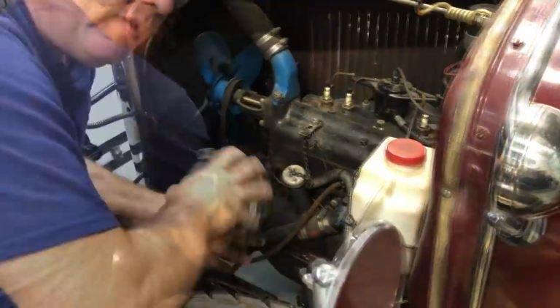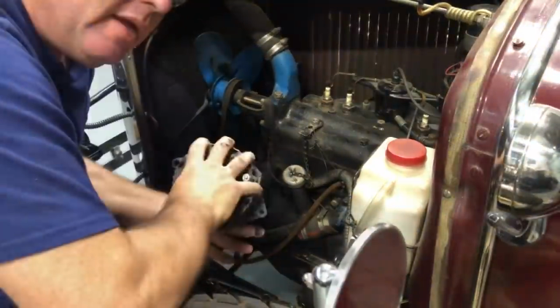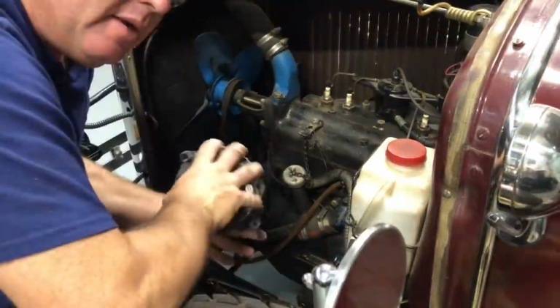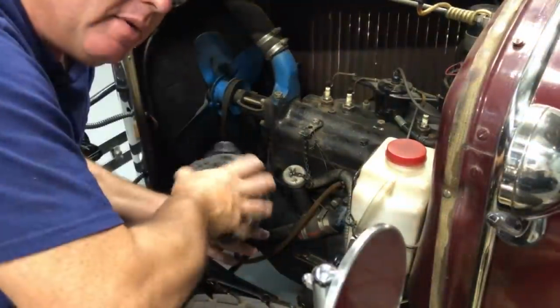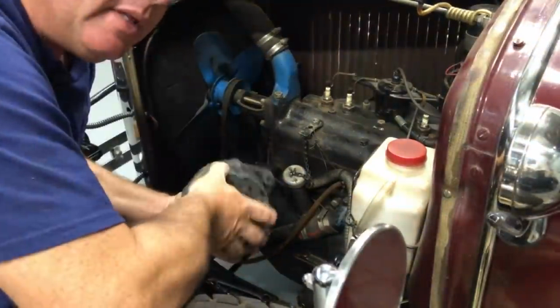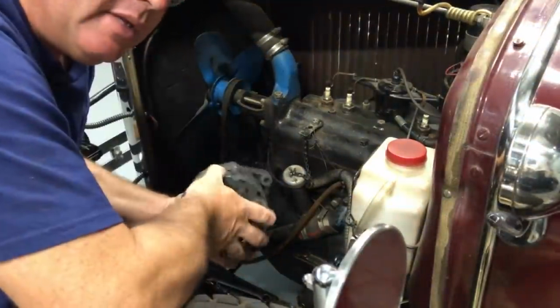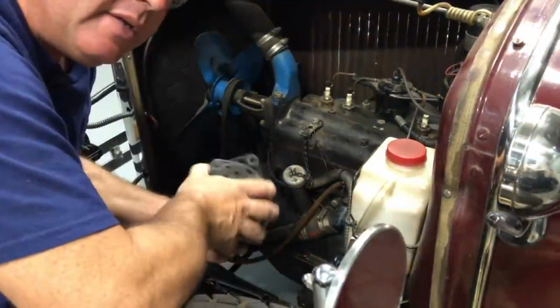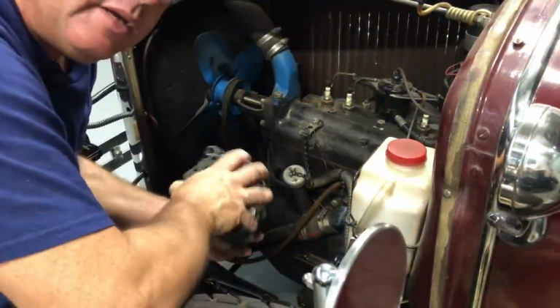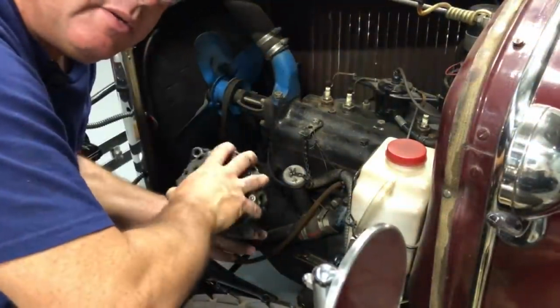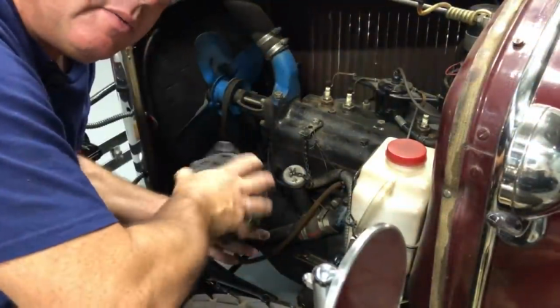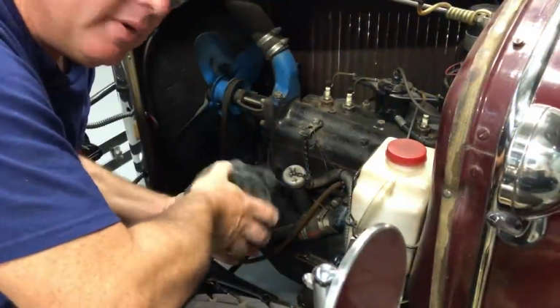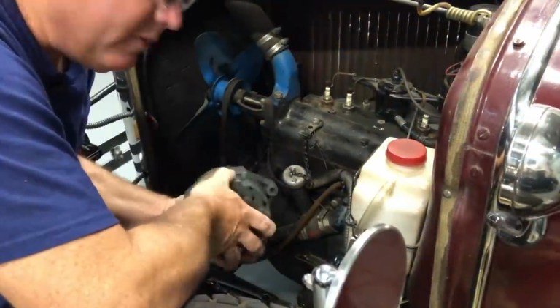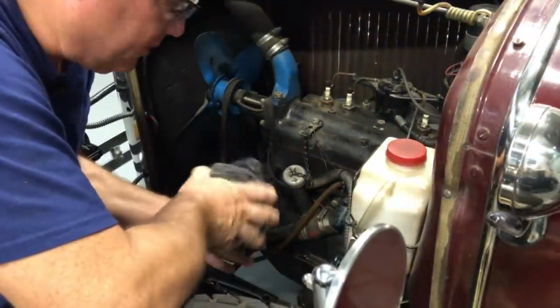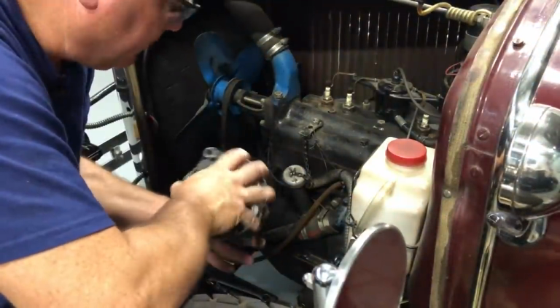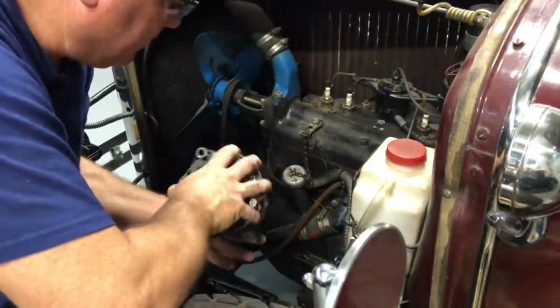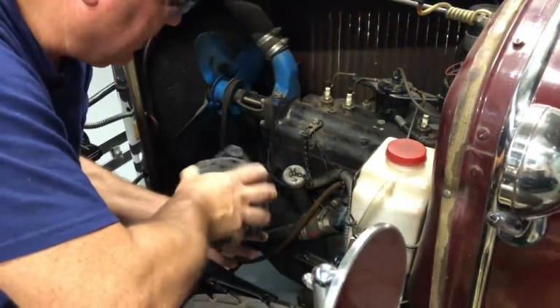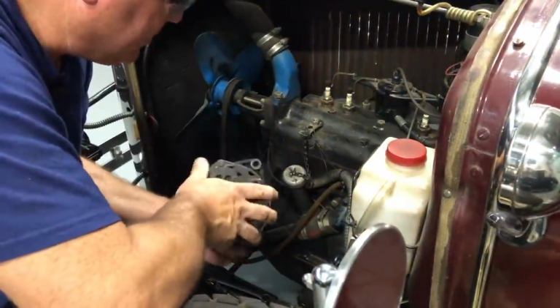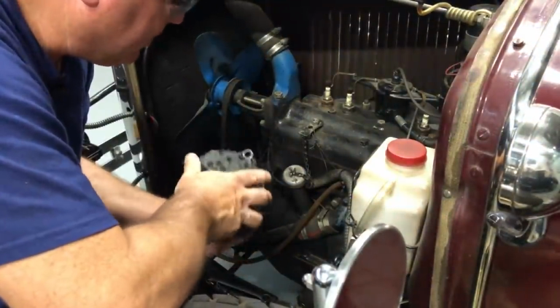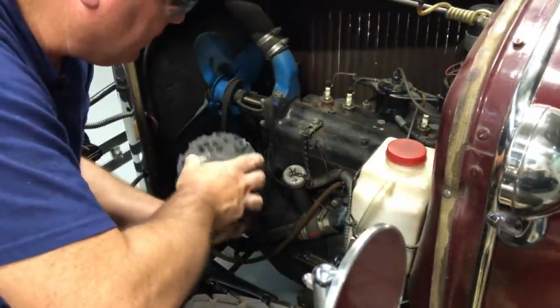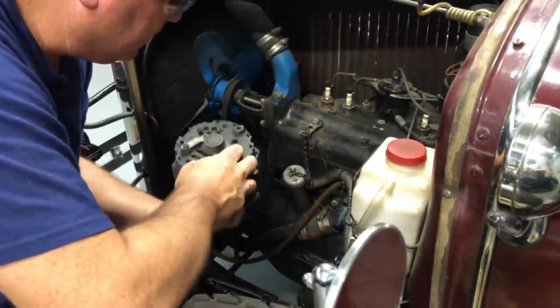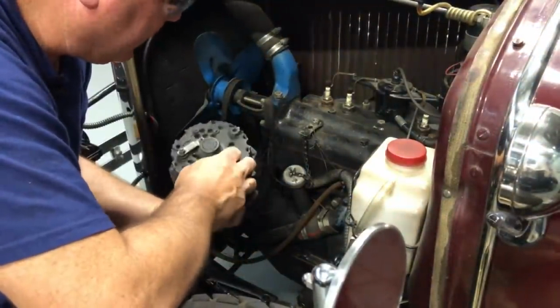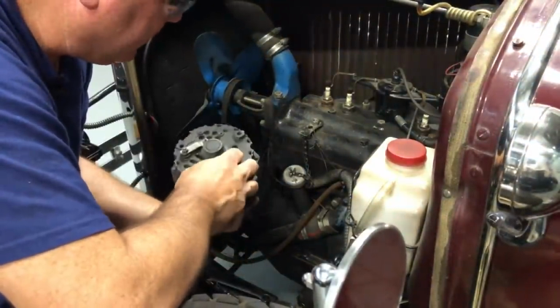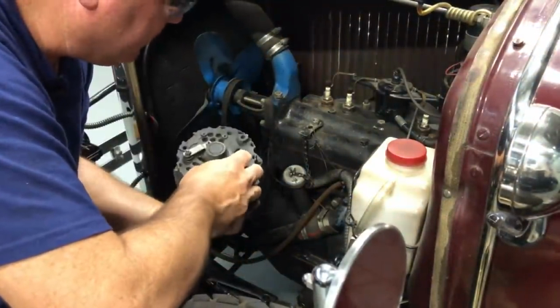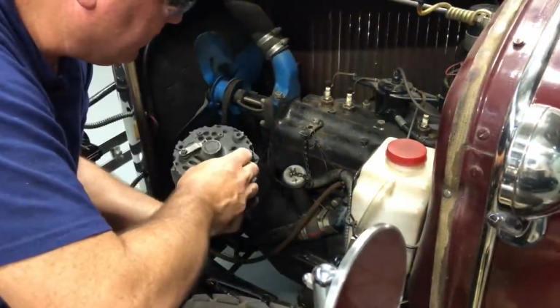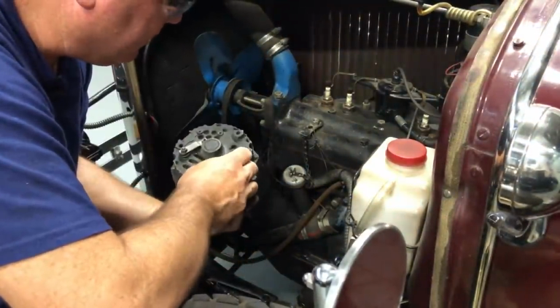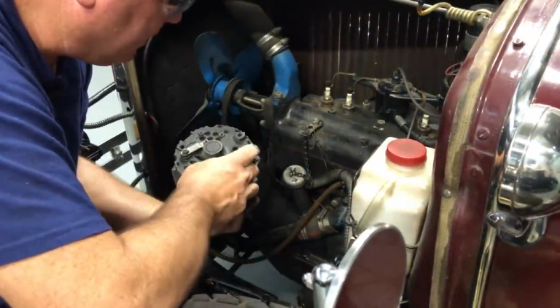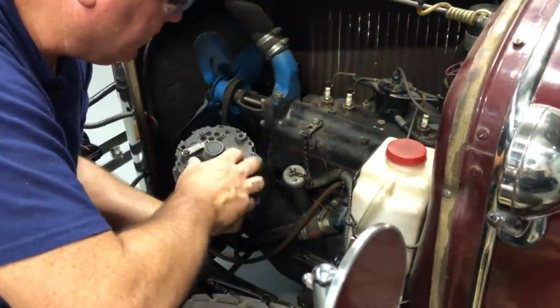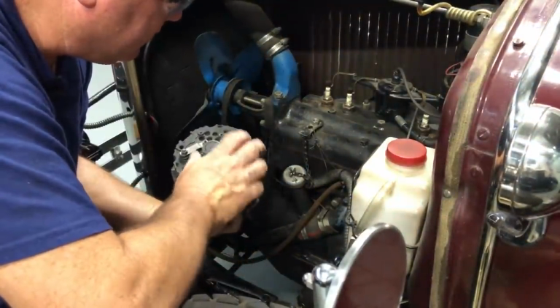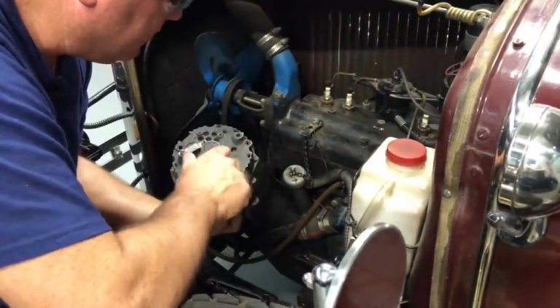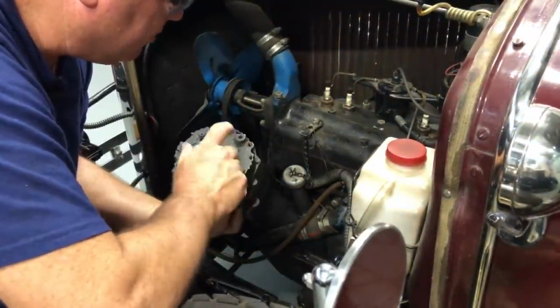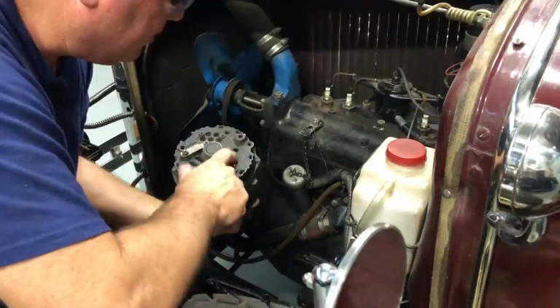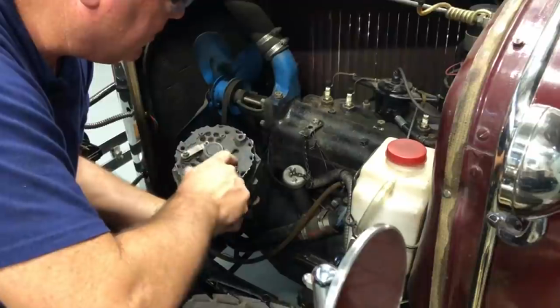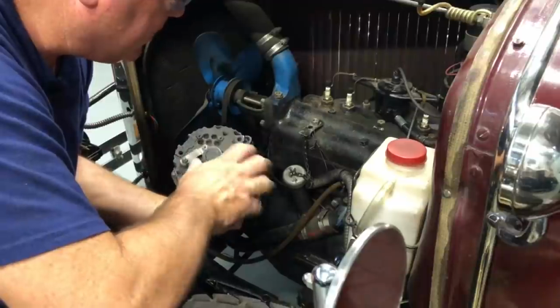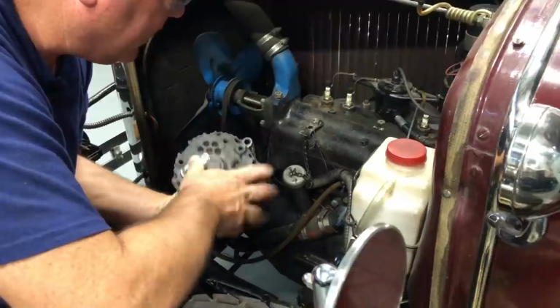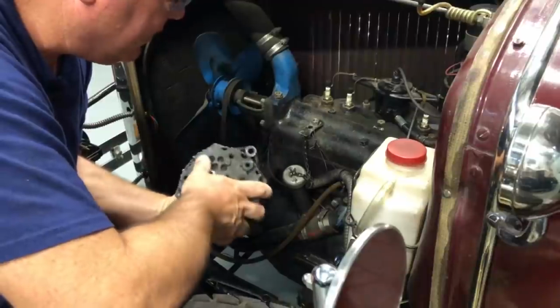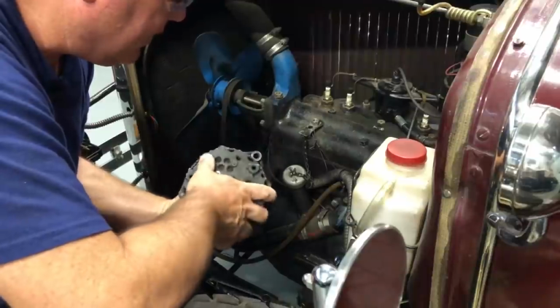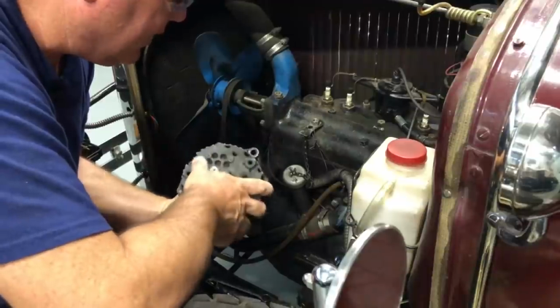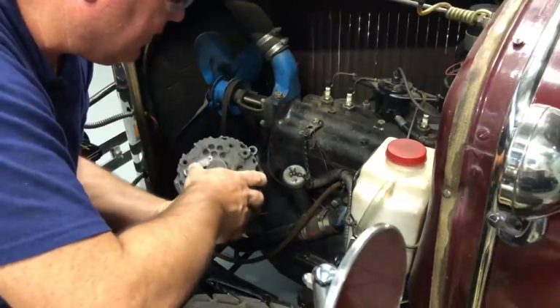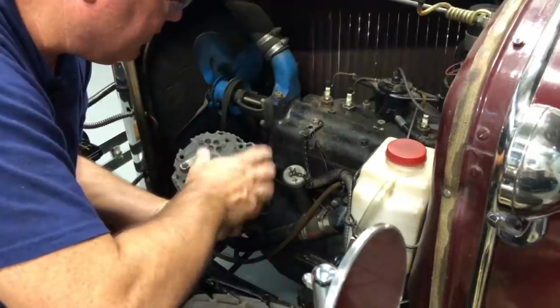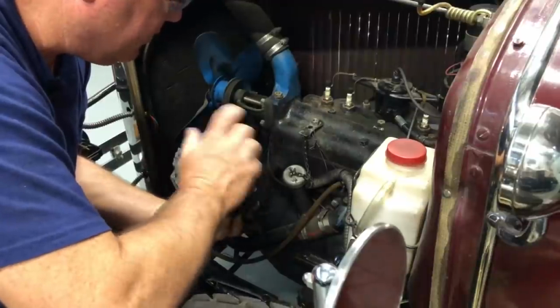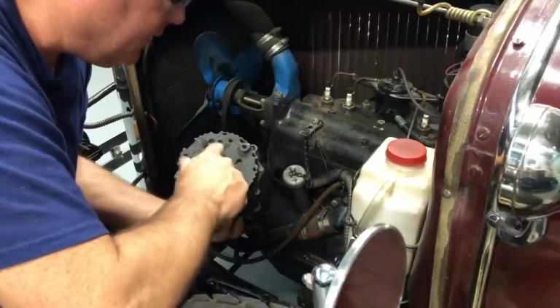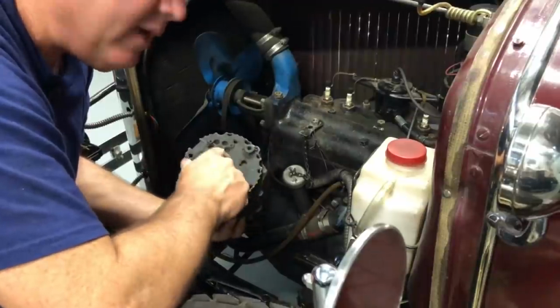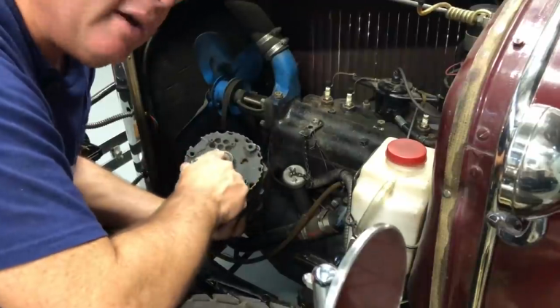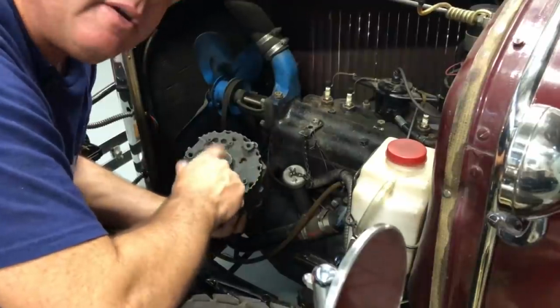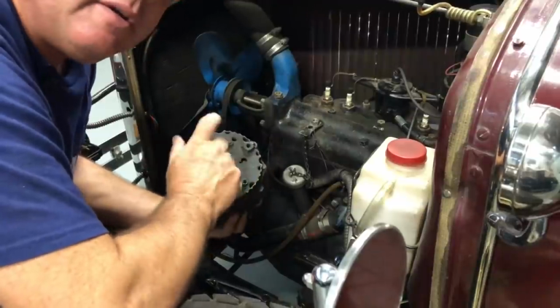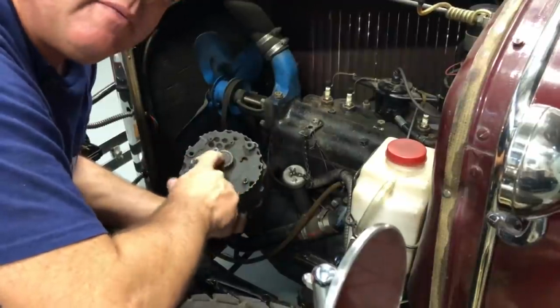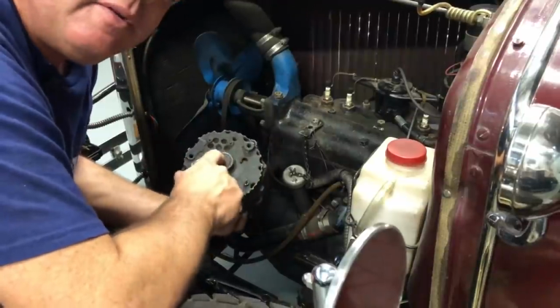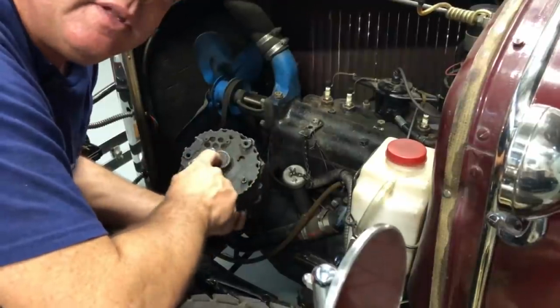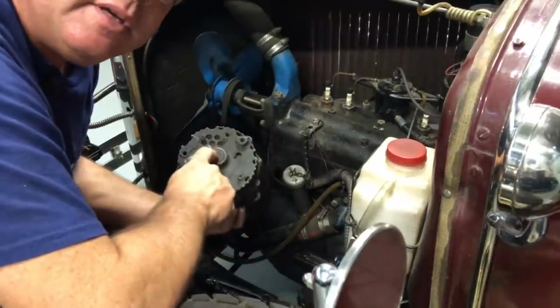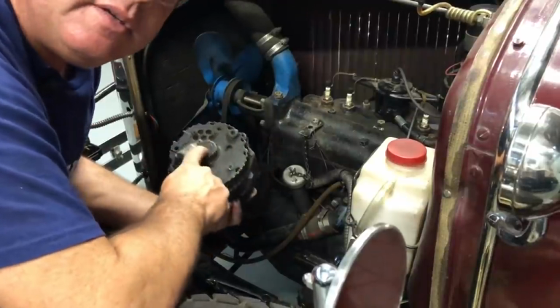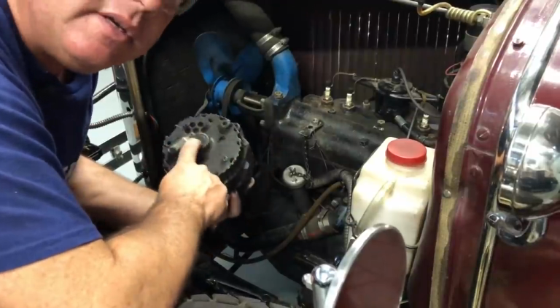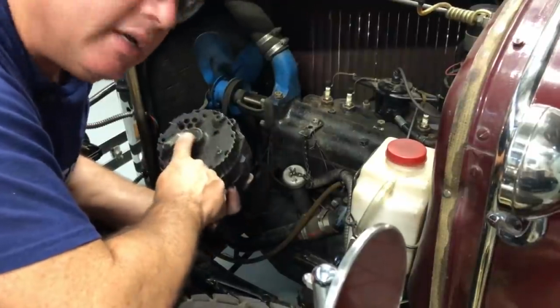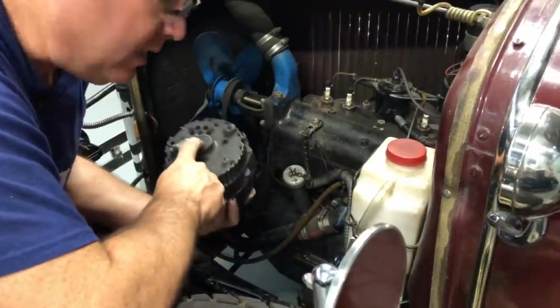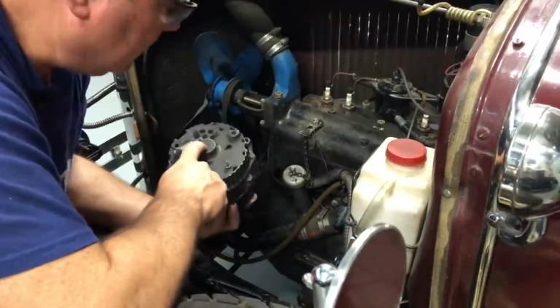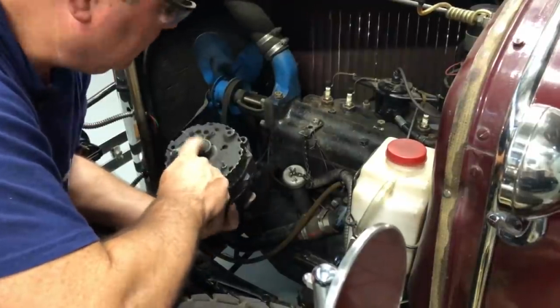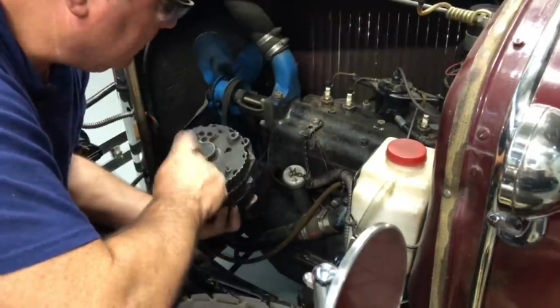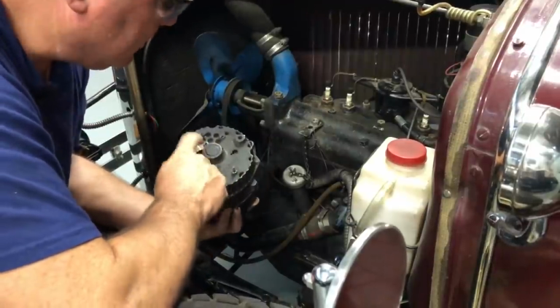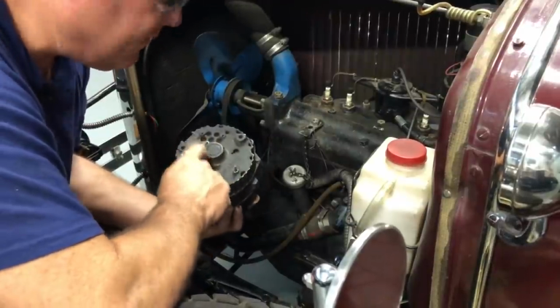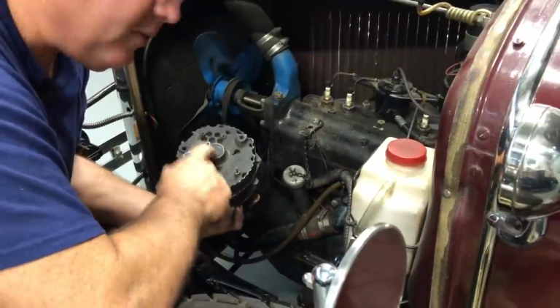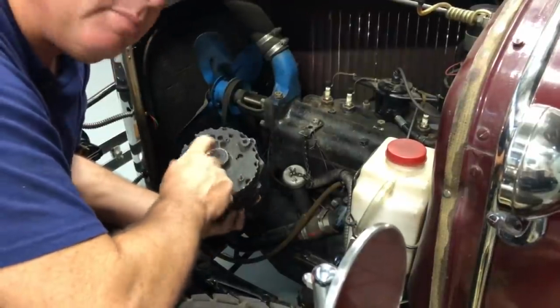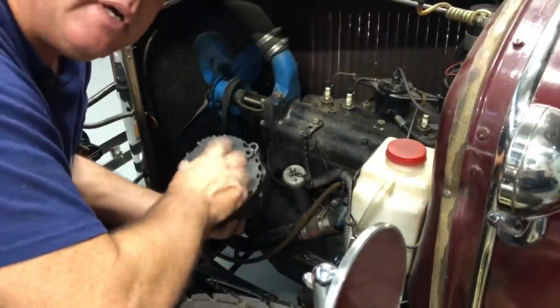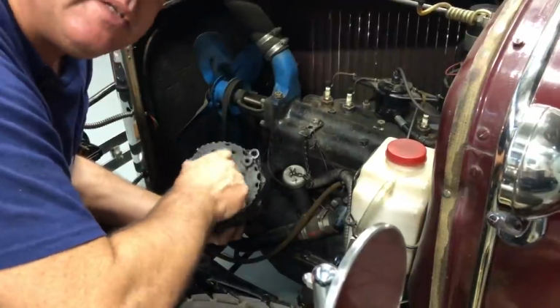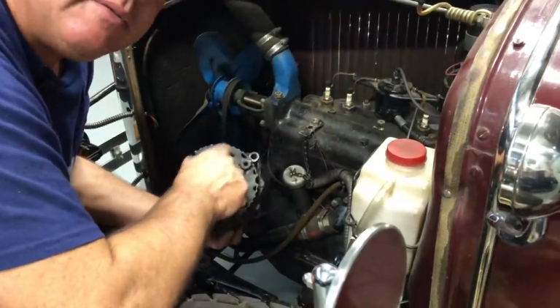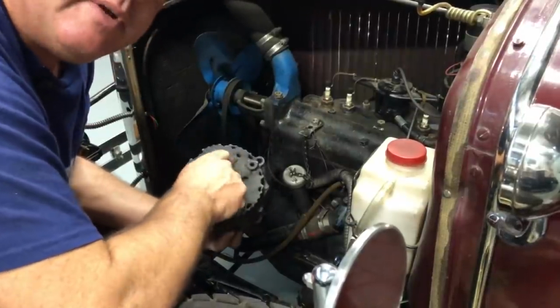One of these days when we're doing a batch of alternators, I'll make sure to pull this out and show you how to convert it to 6 volt positive ground.